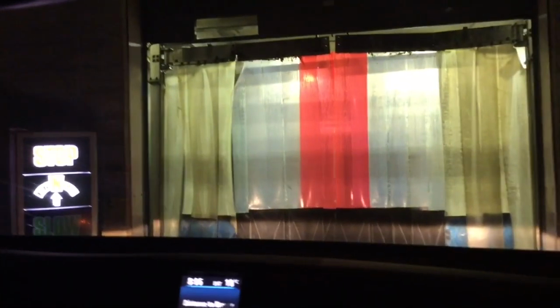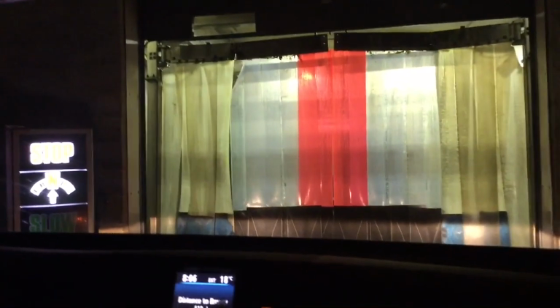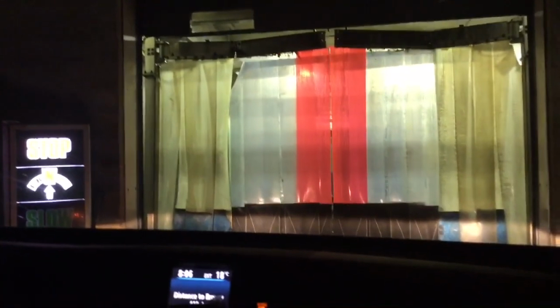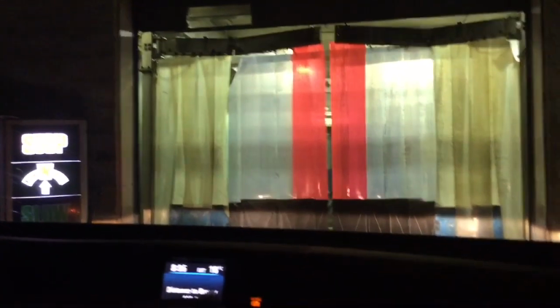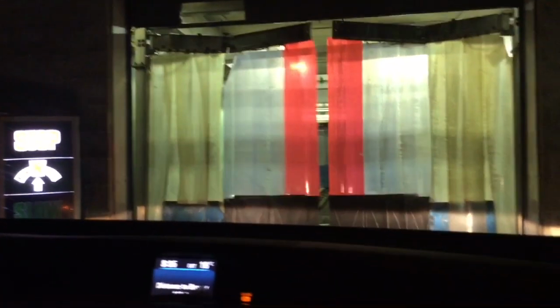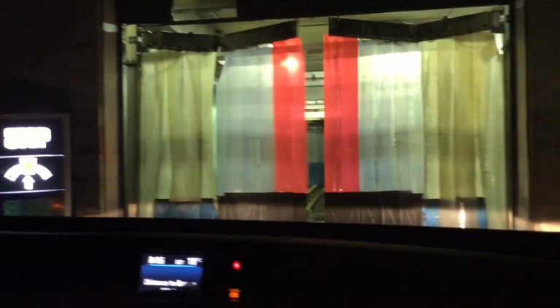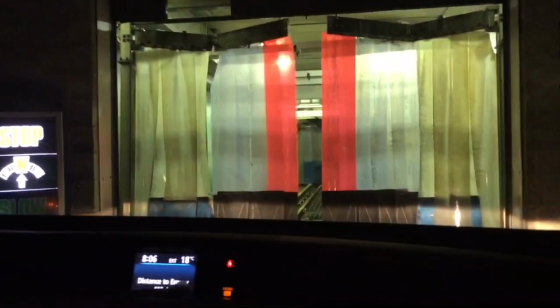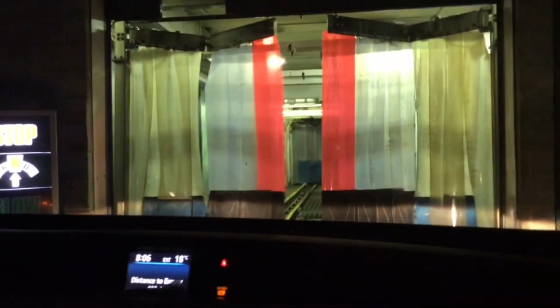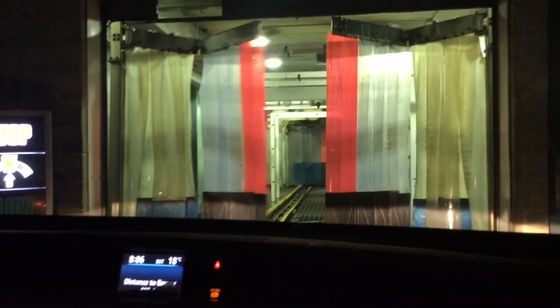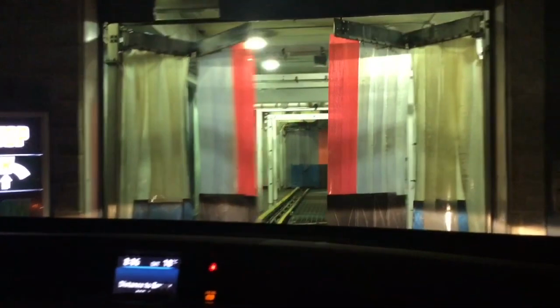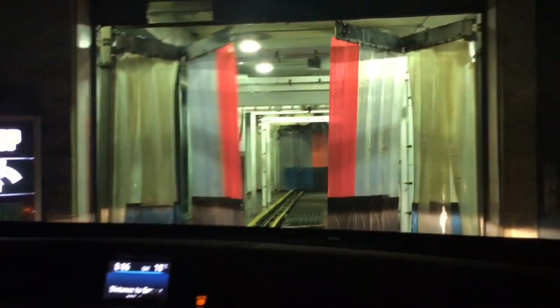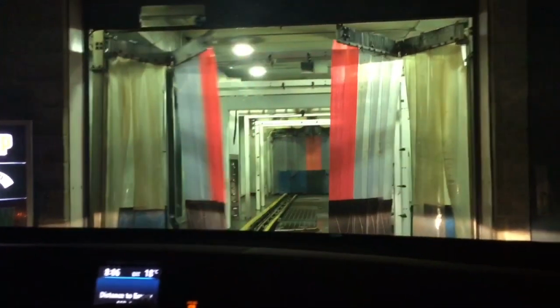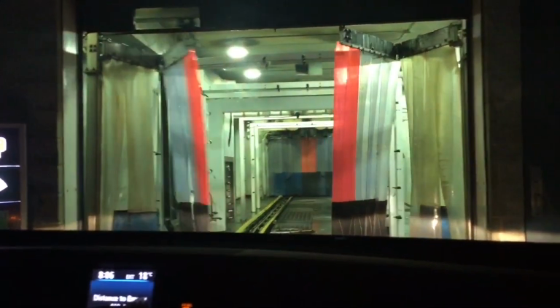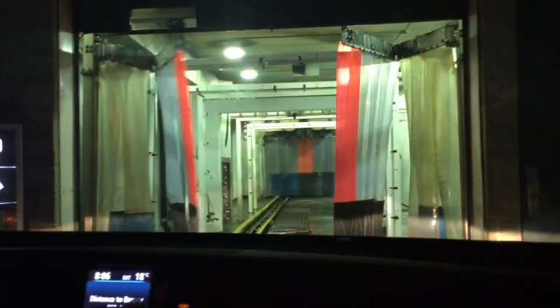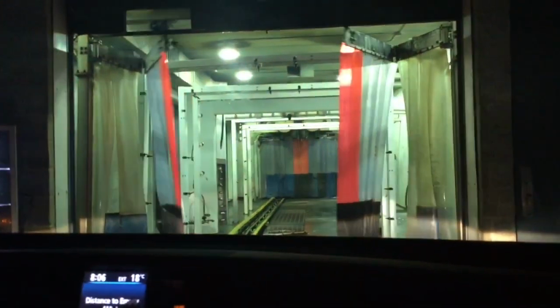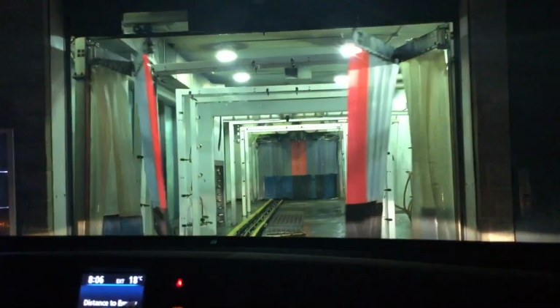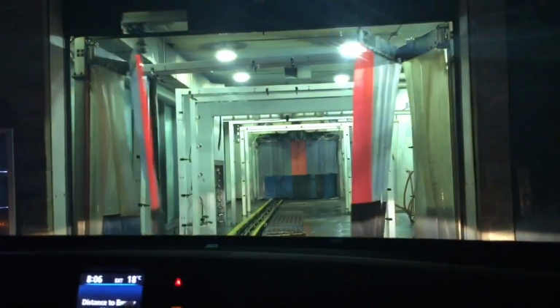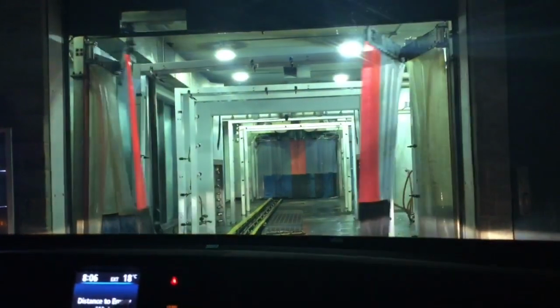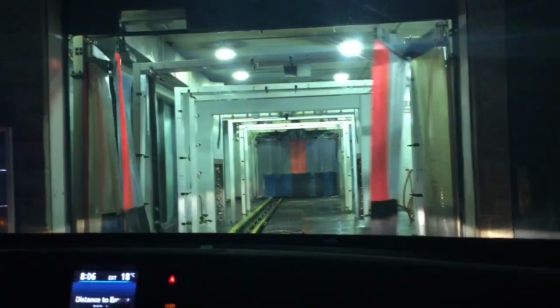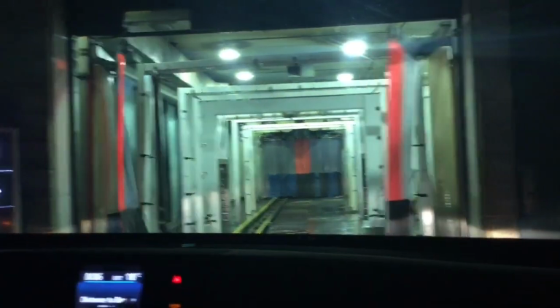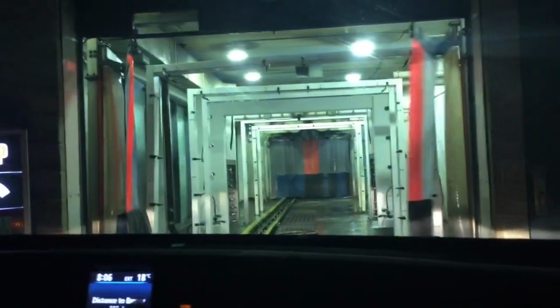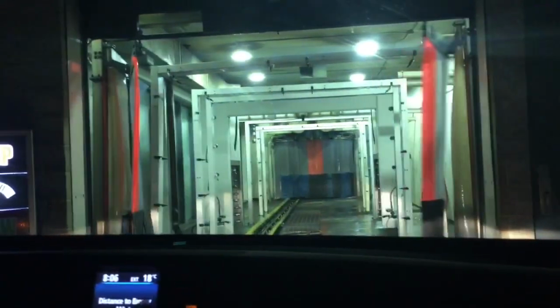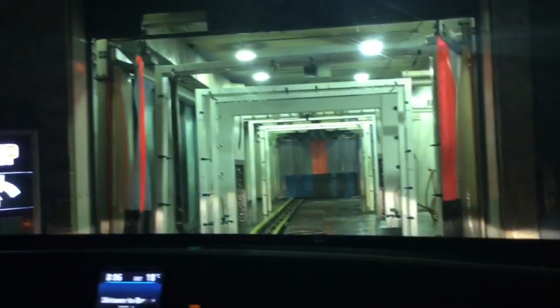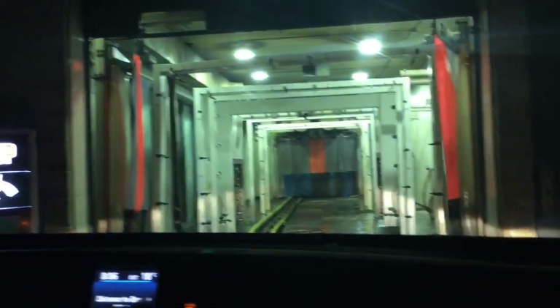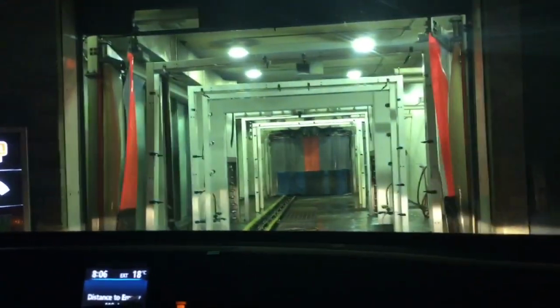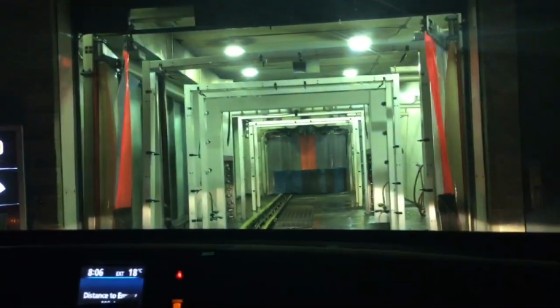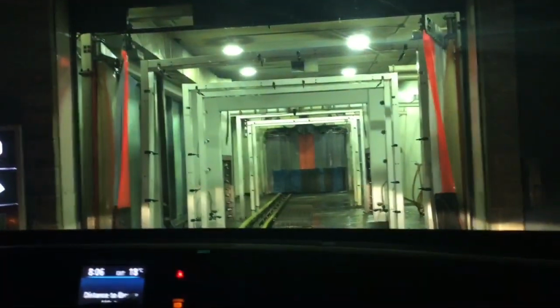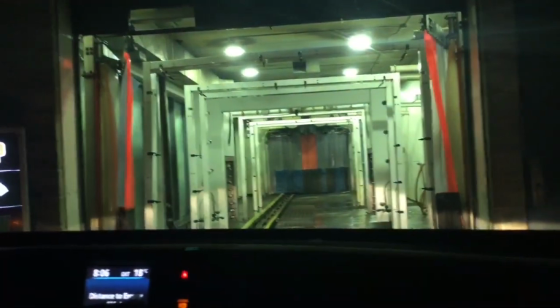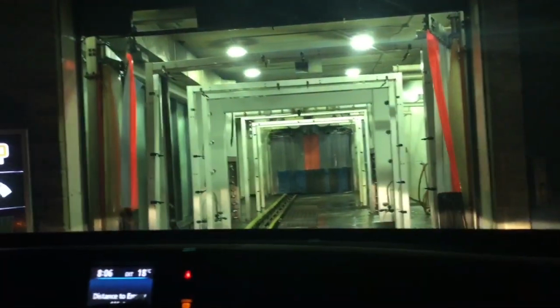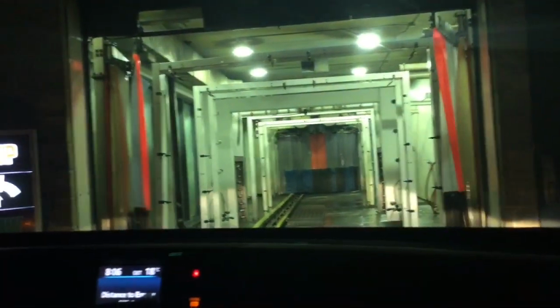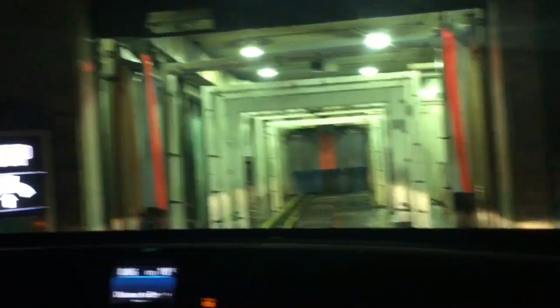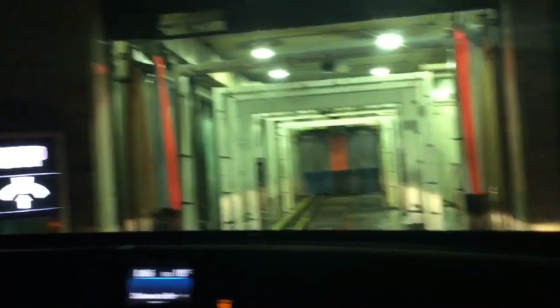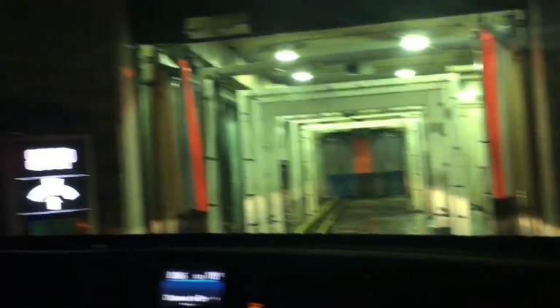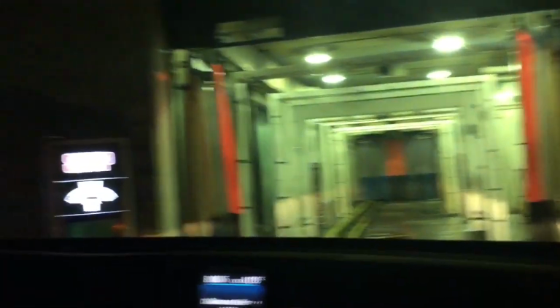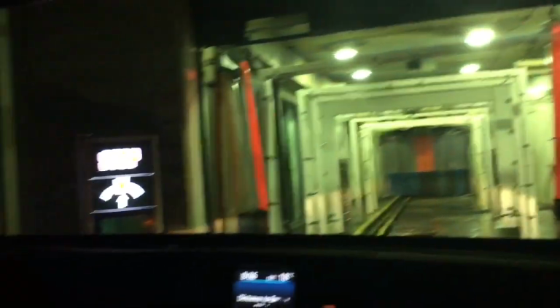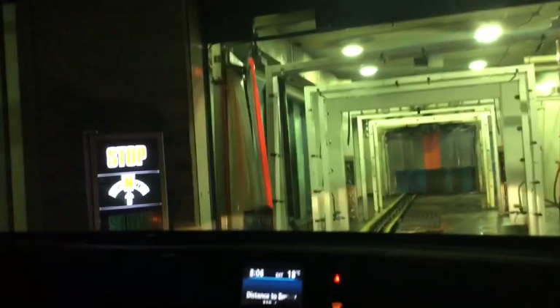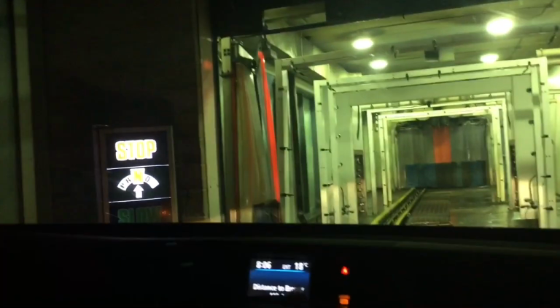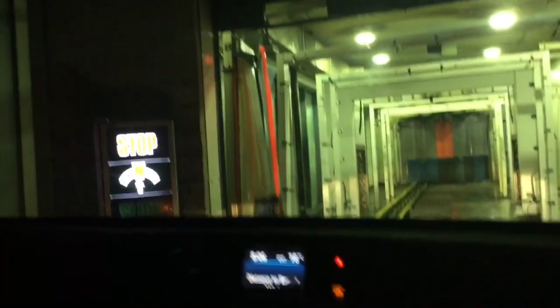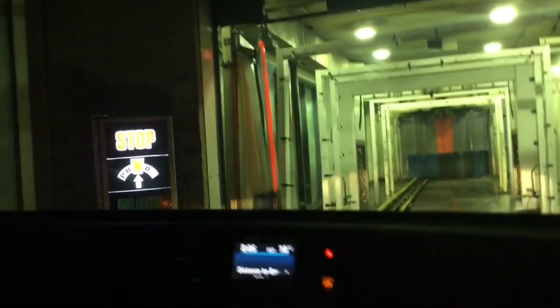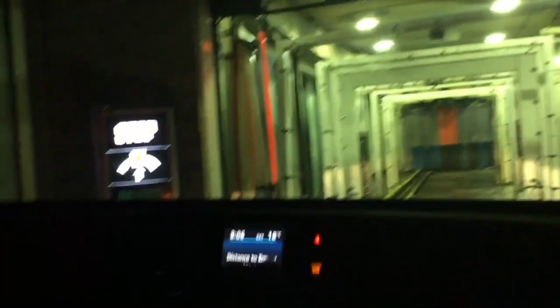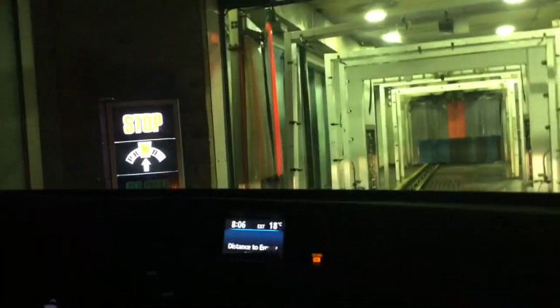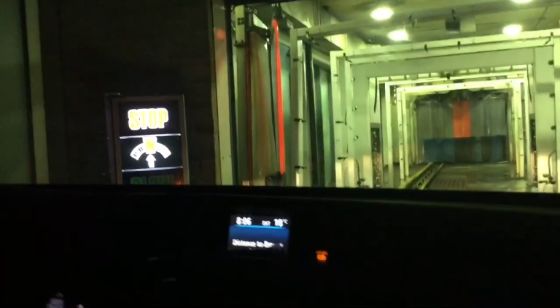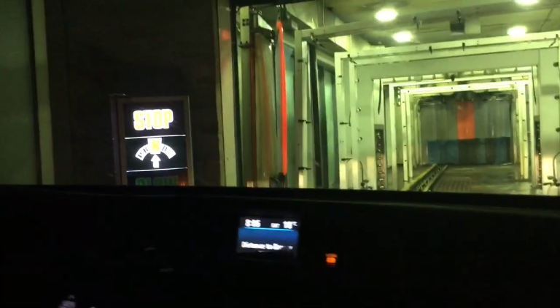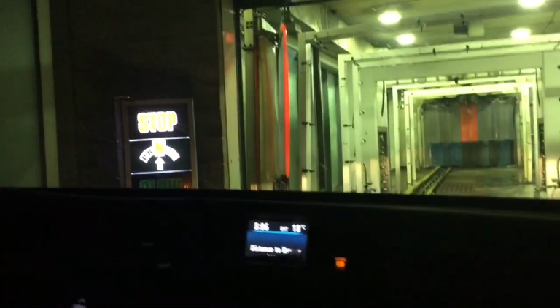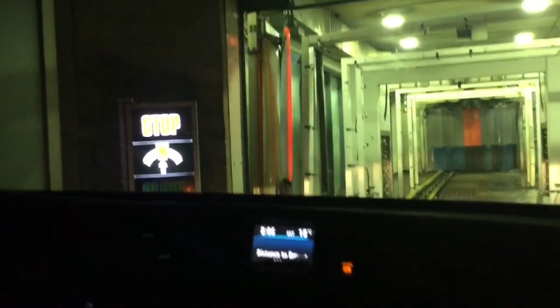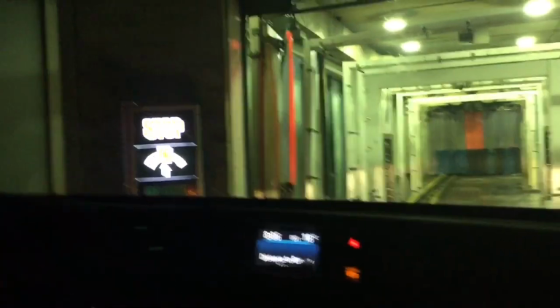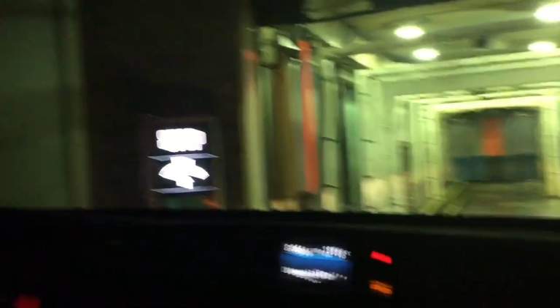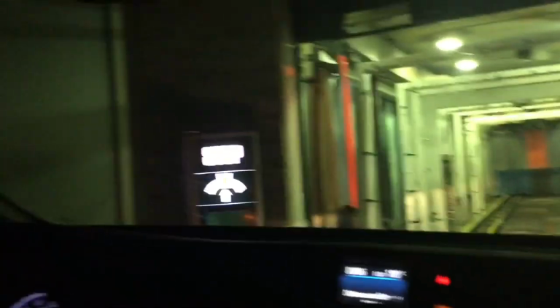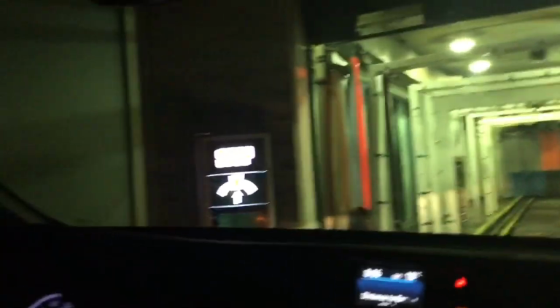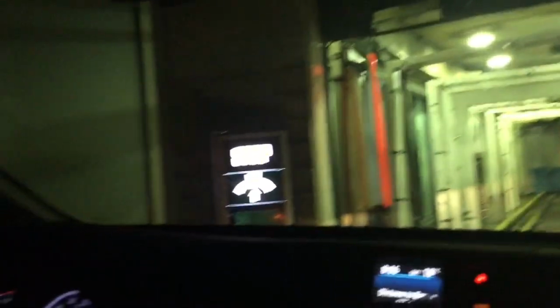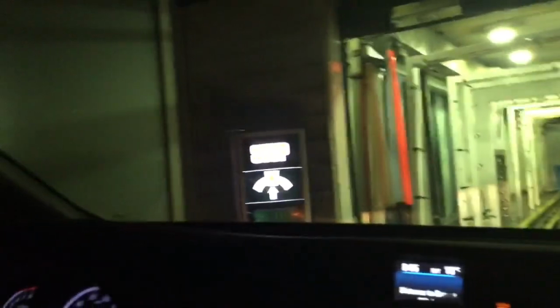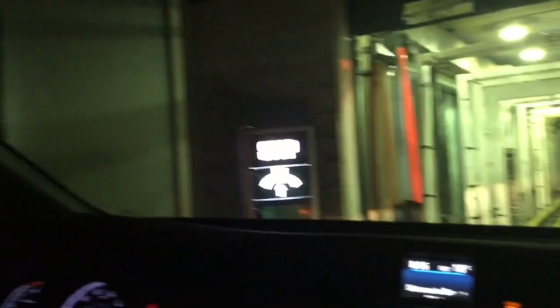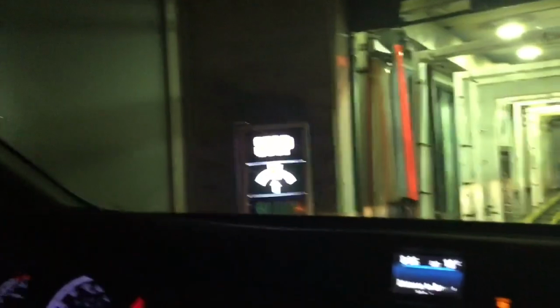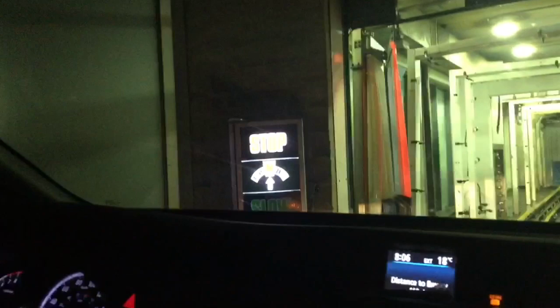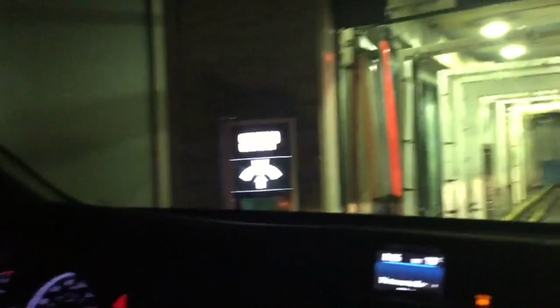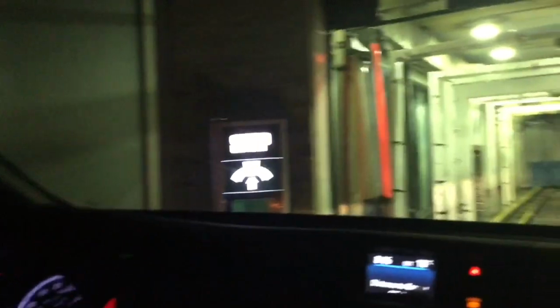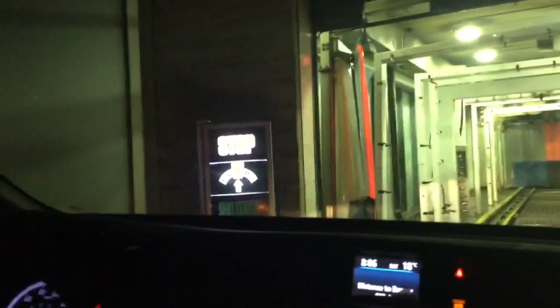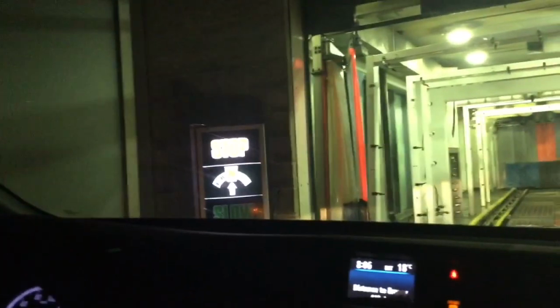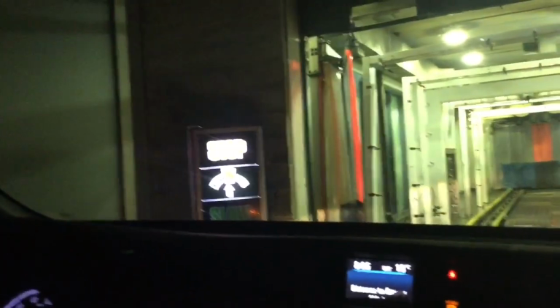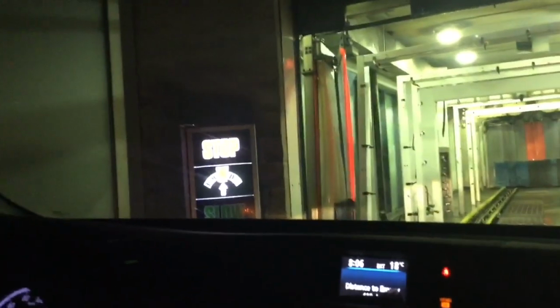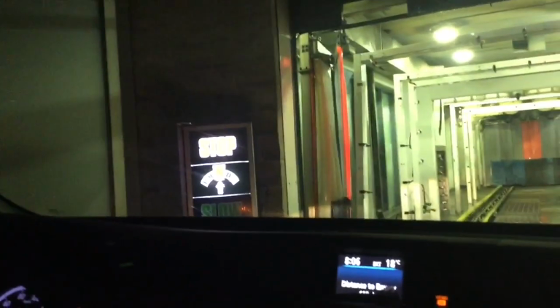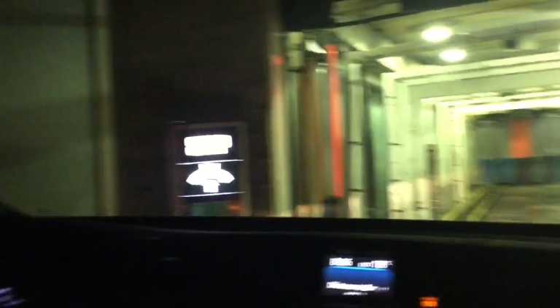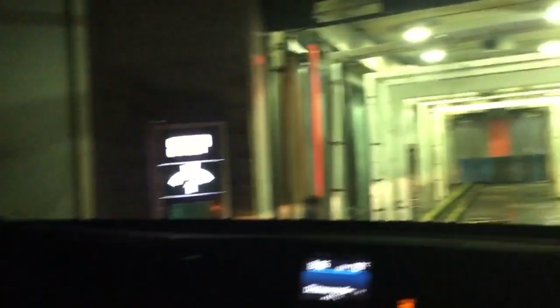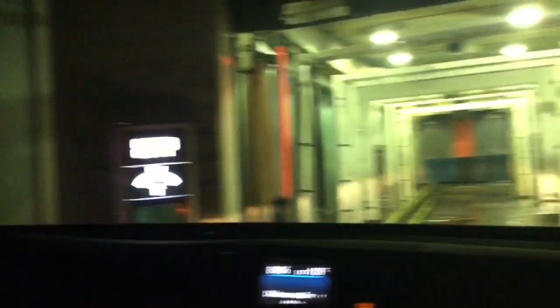Your code number has been accepted. Please put your vehicle in neutral, hands off the wheel, foot off the brake, and don't forget to roll up your window.